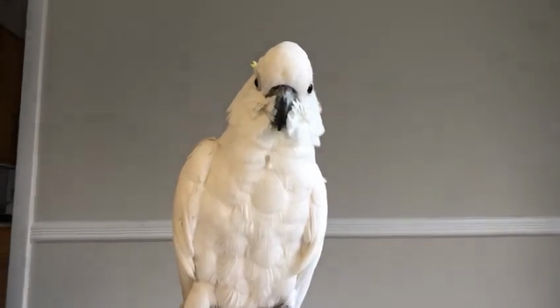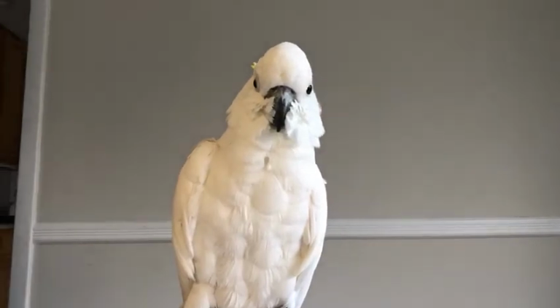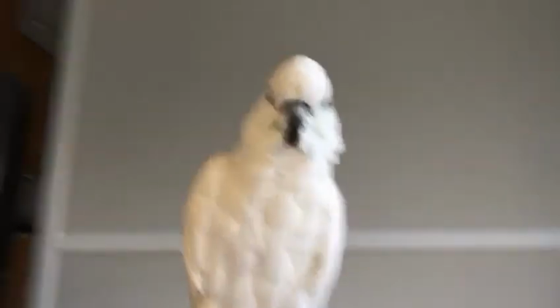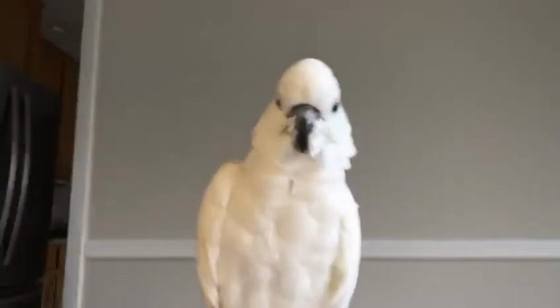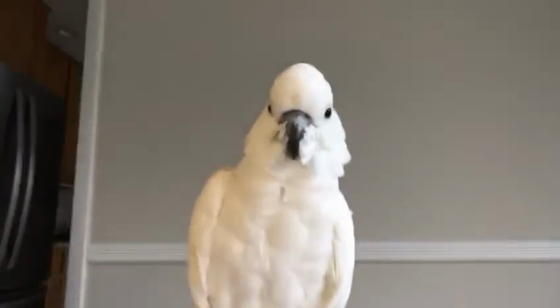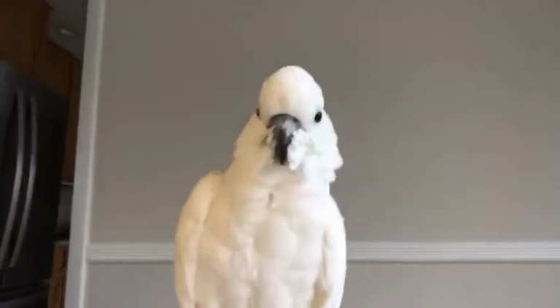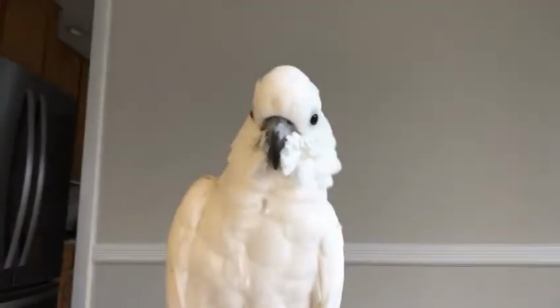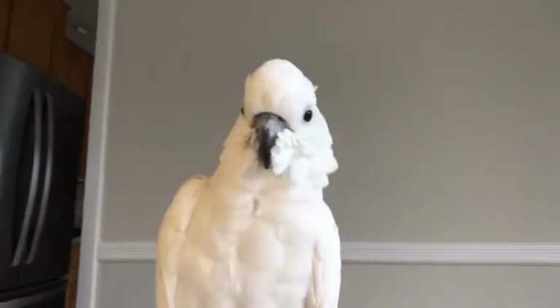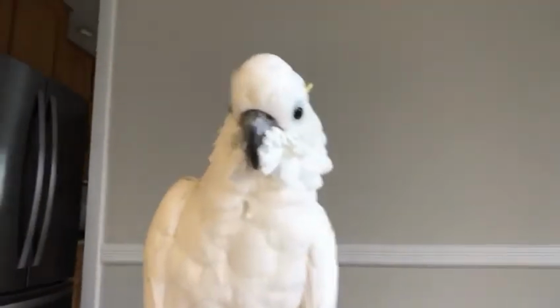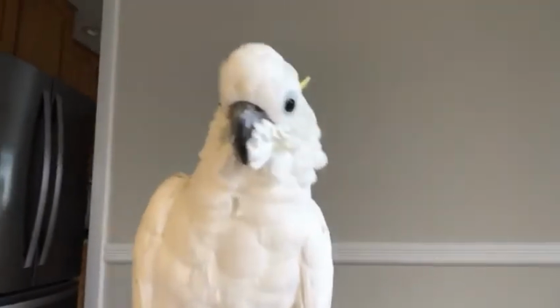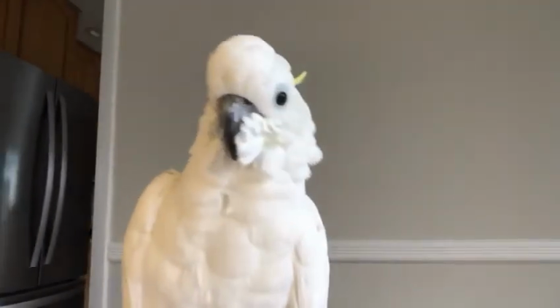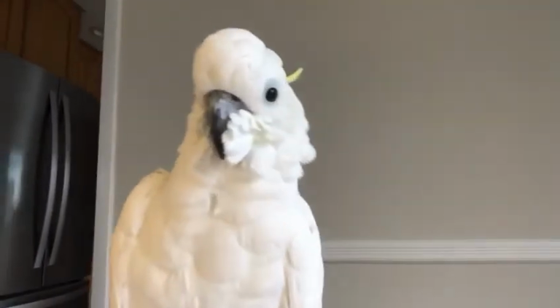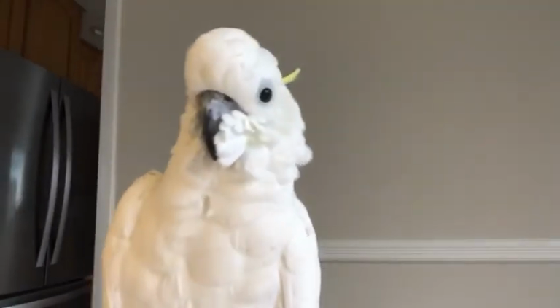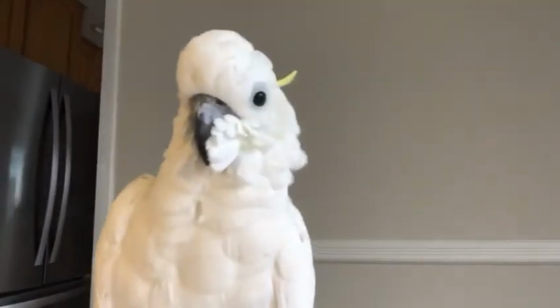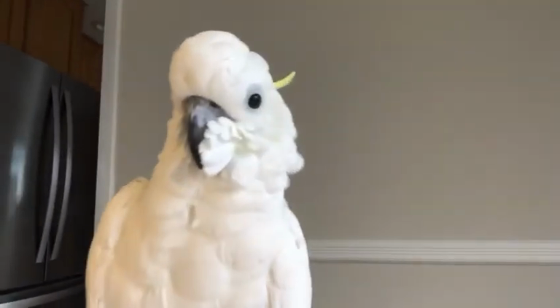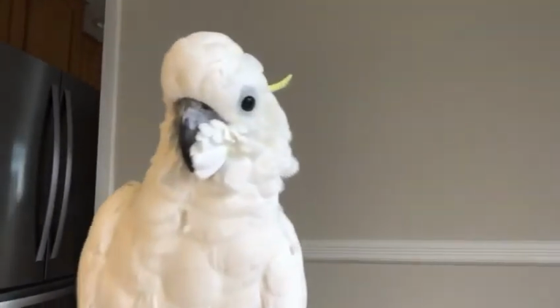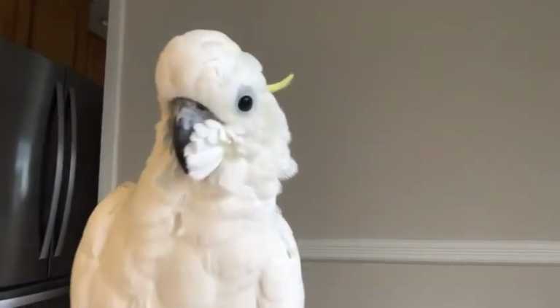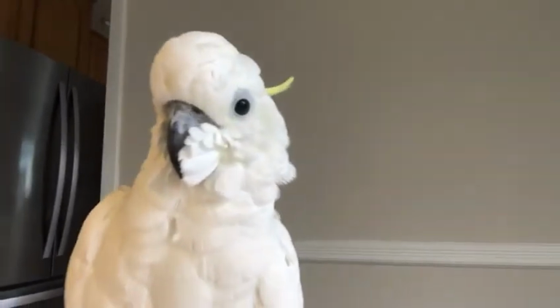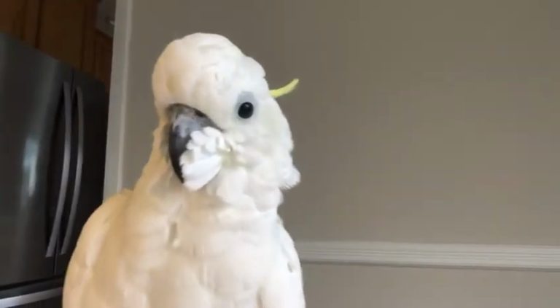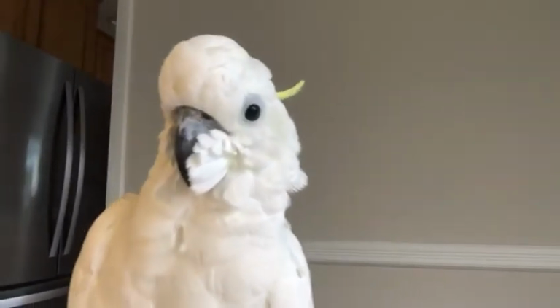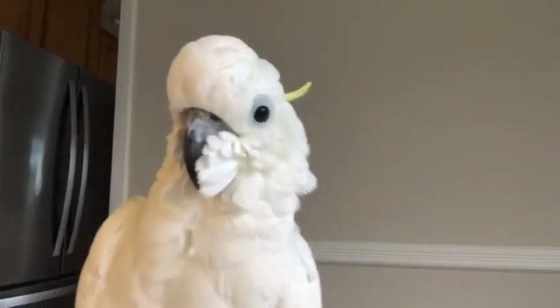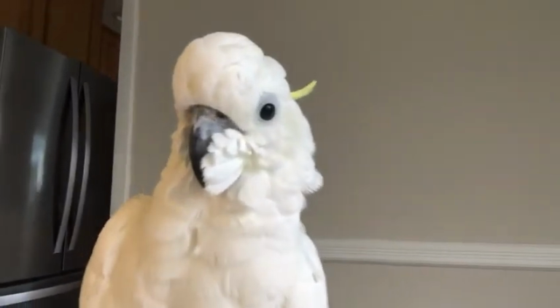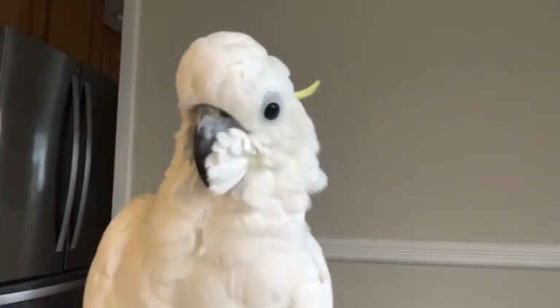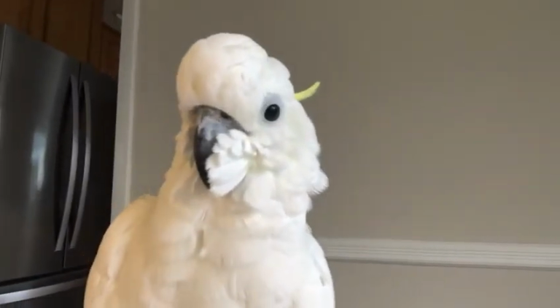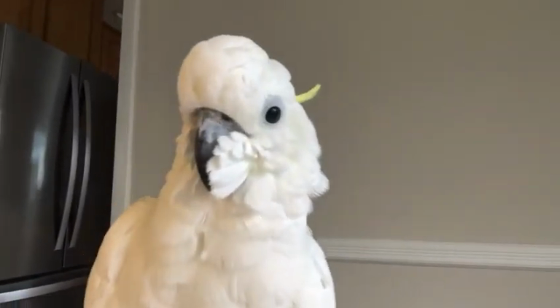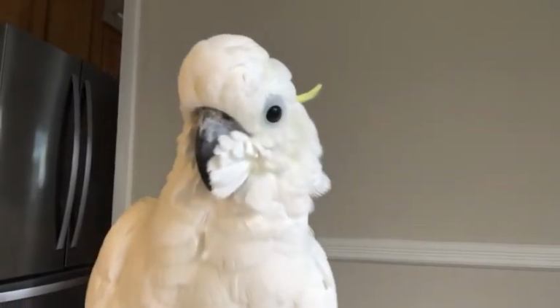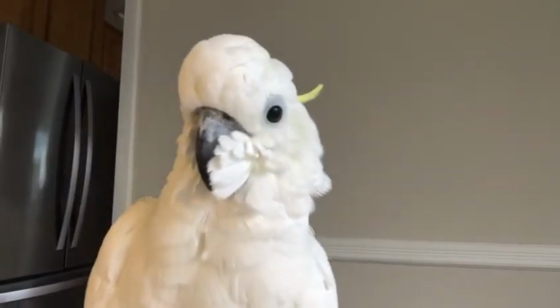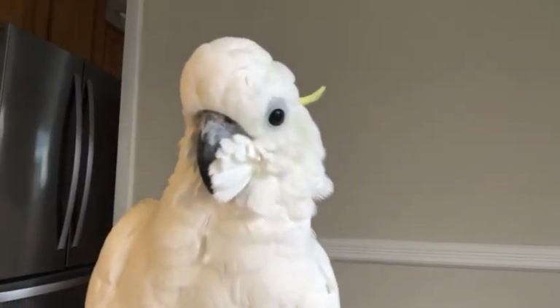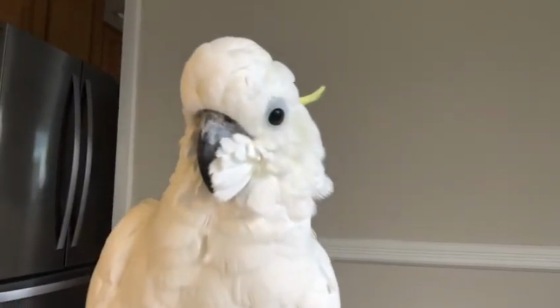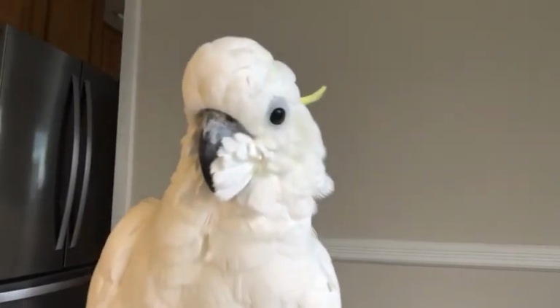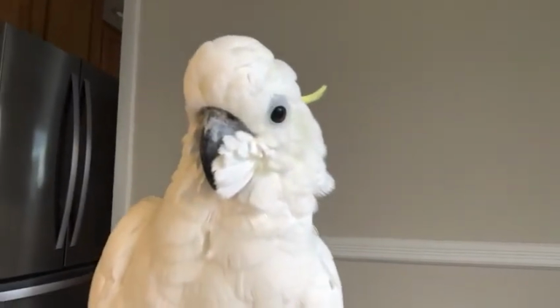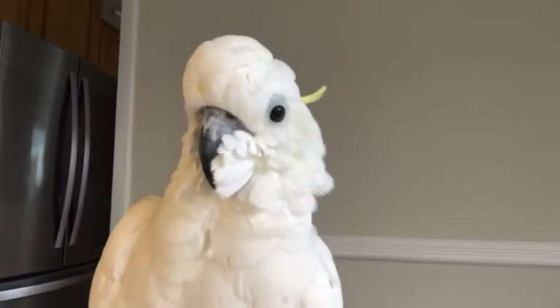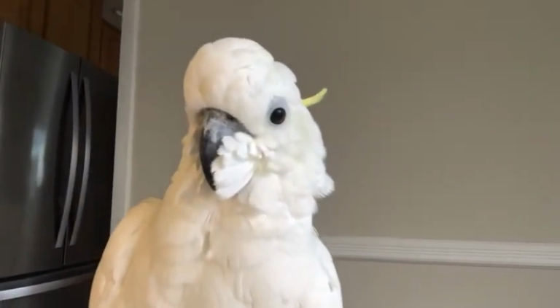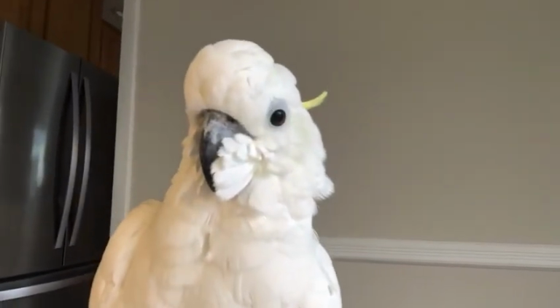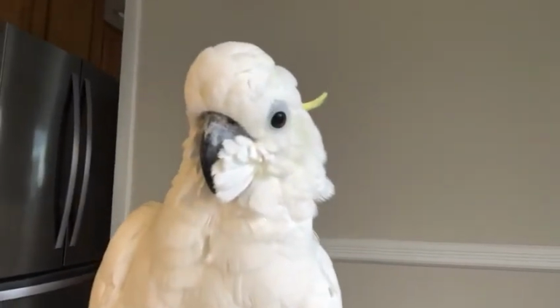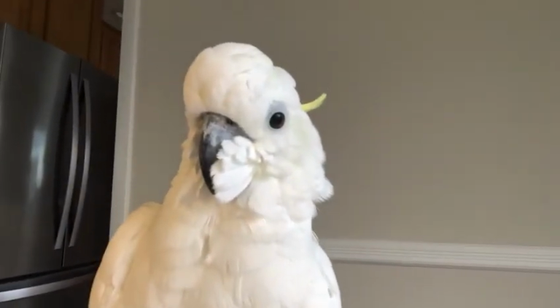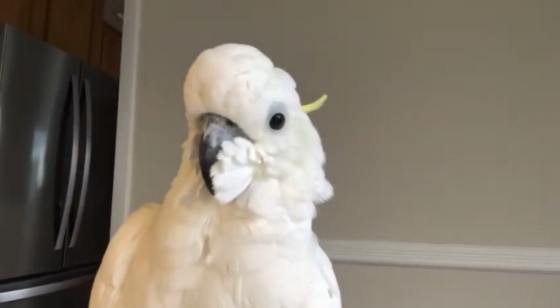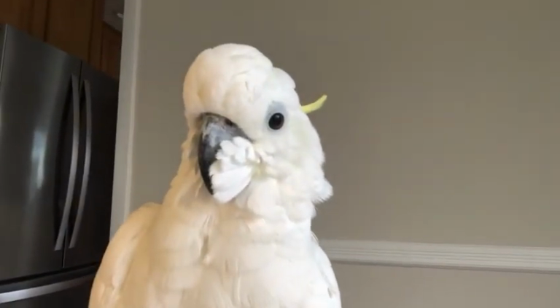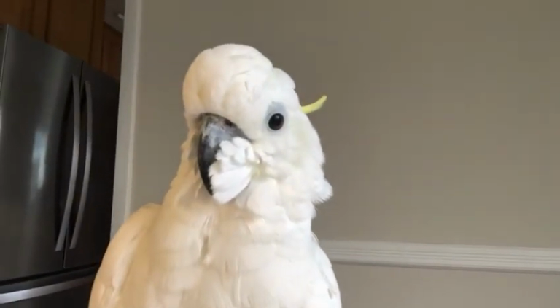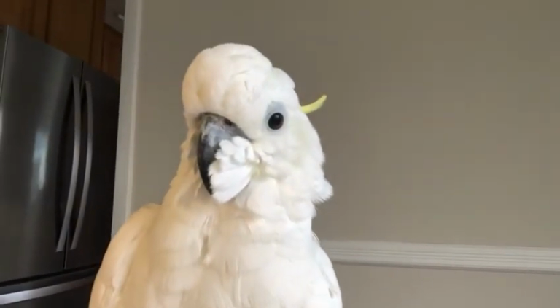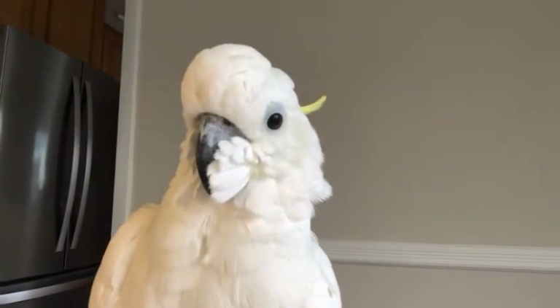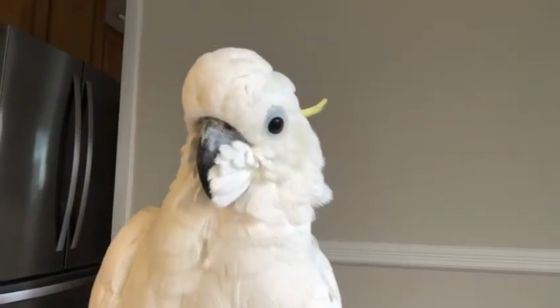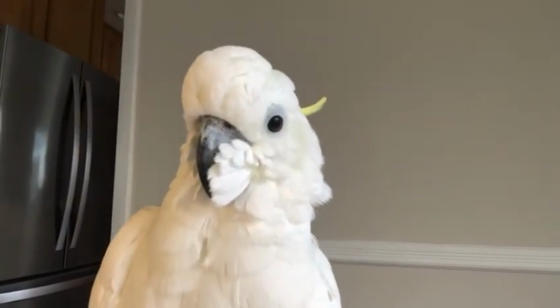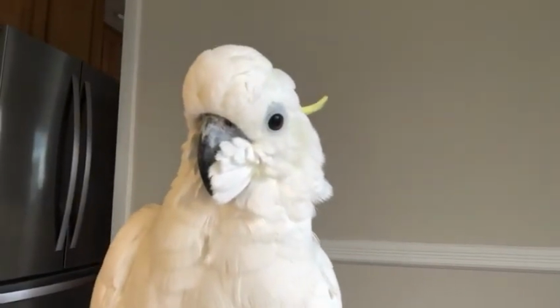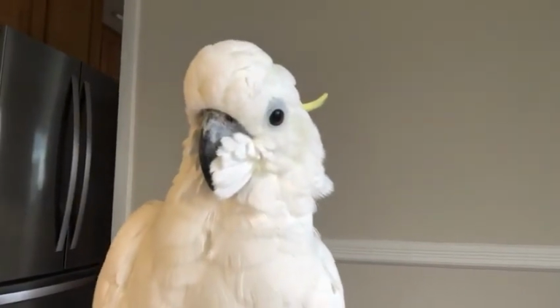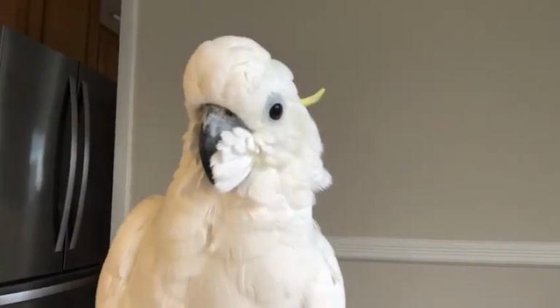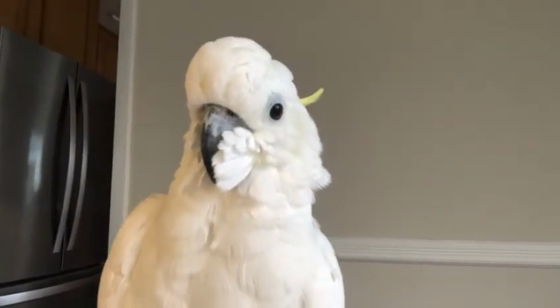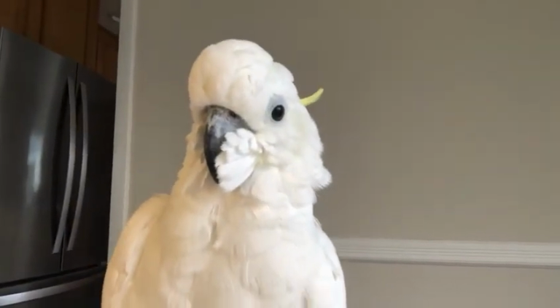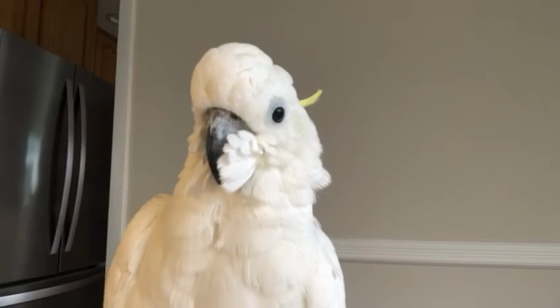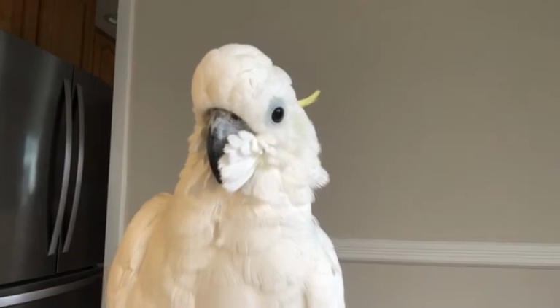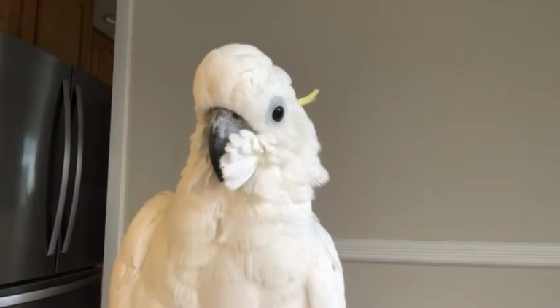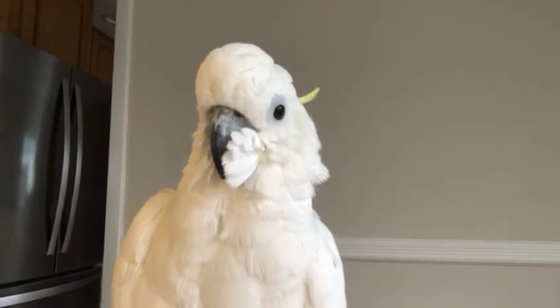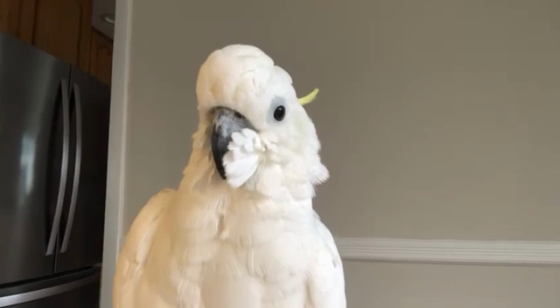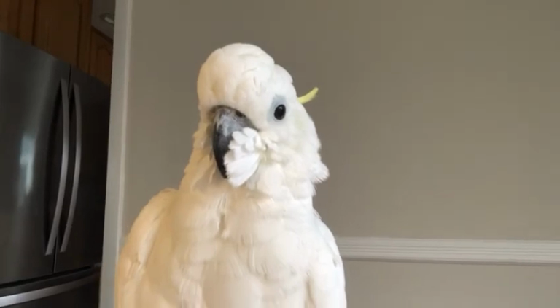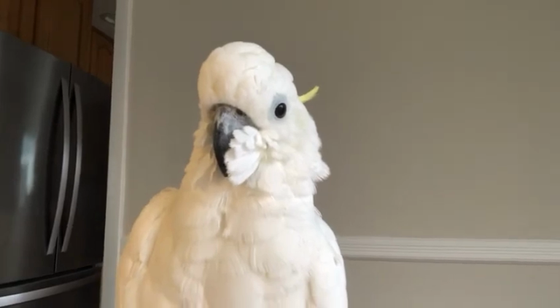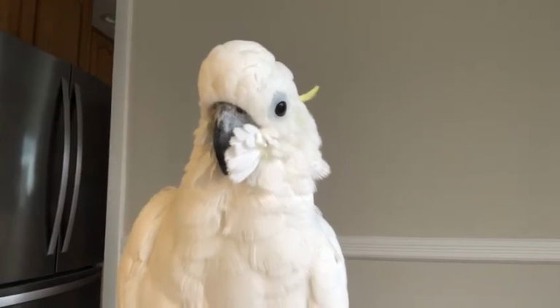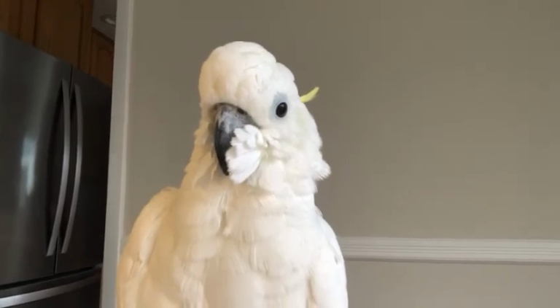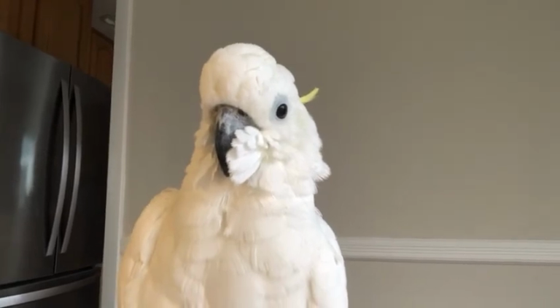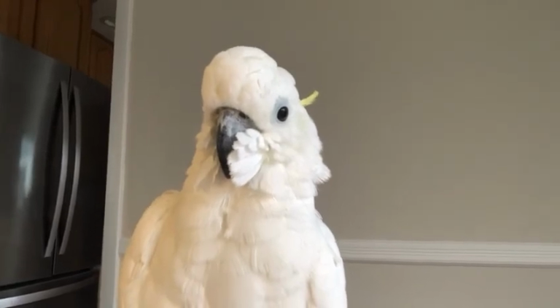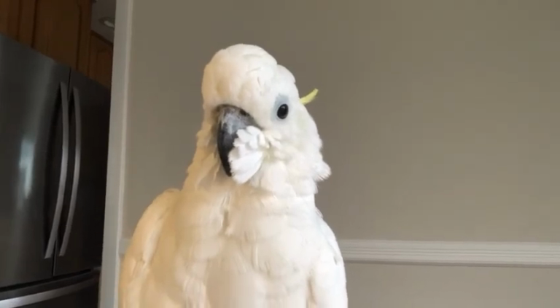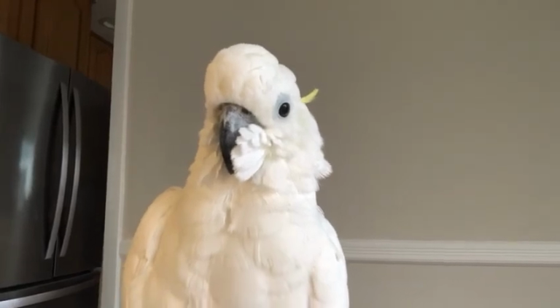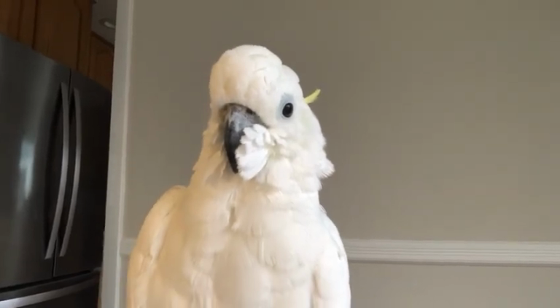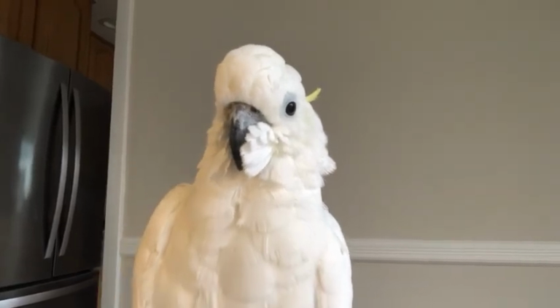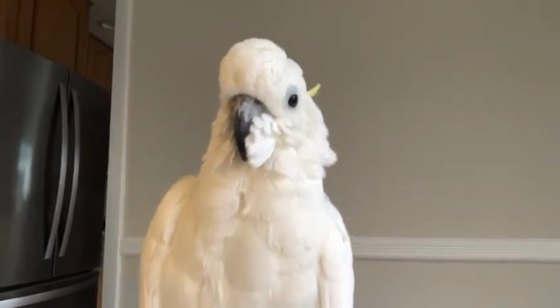You want to say bye, Phoebe? Can you say bye? All right. Bye bye, bye bye.